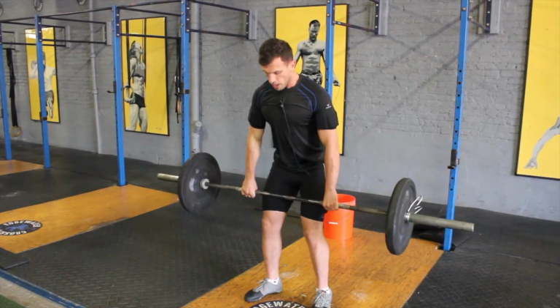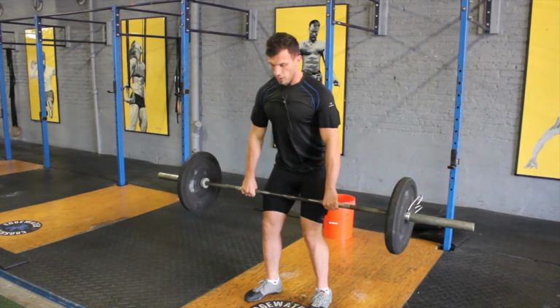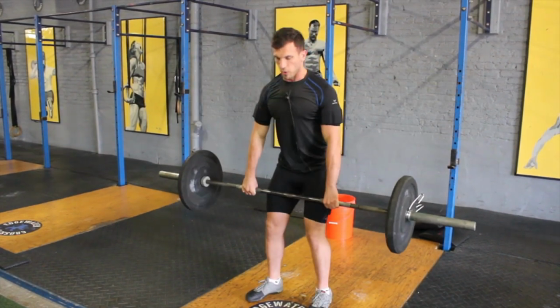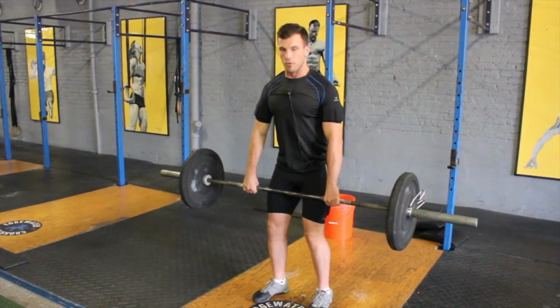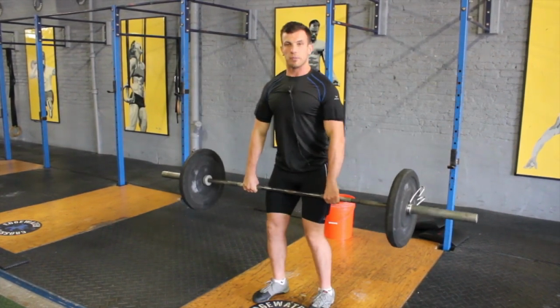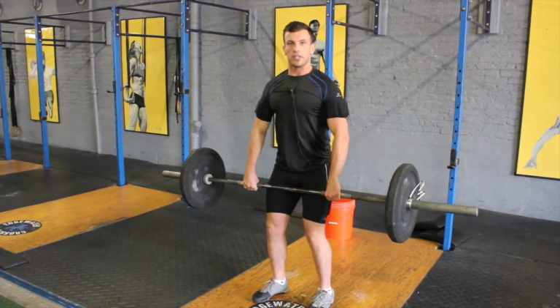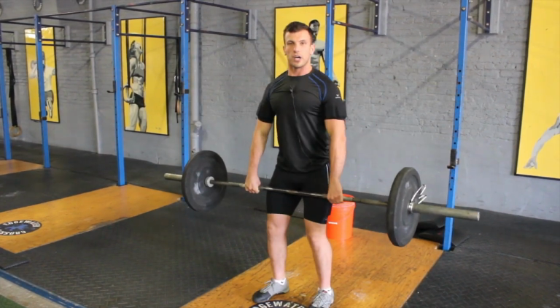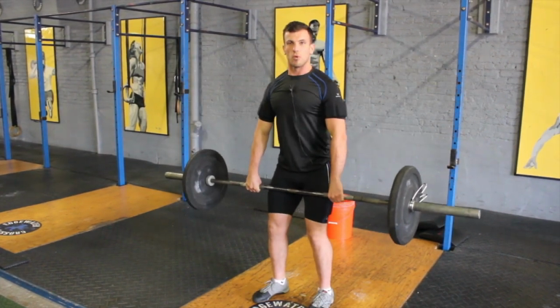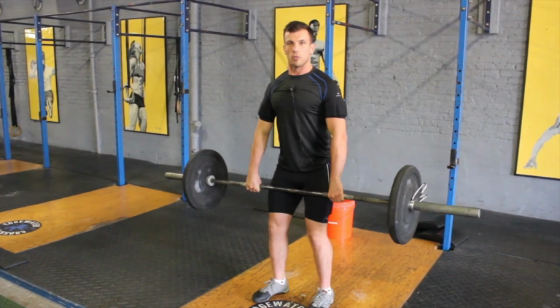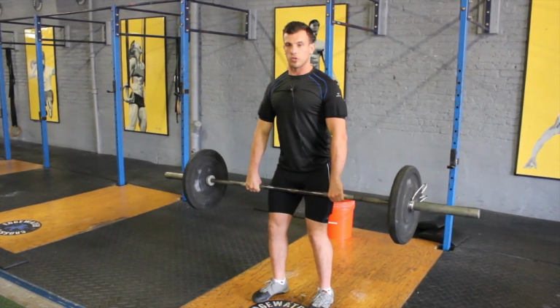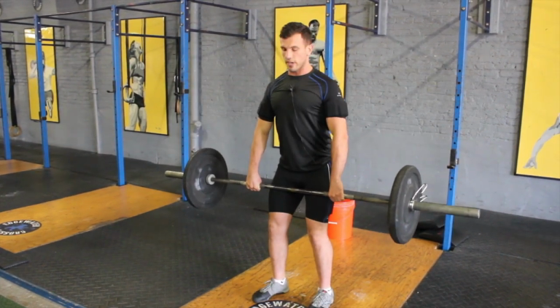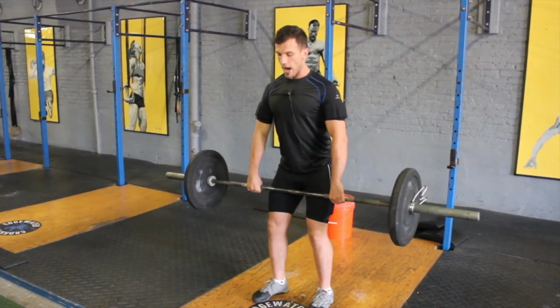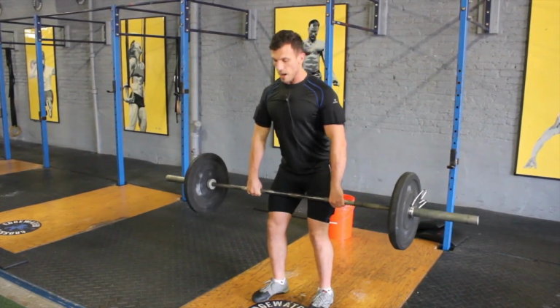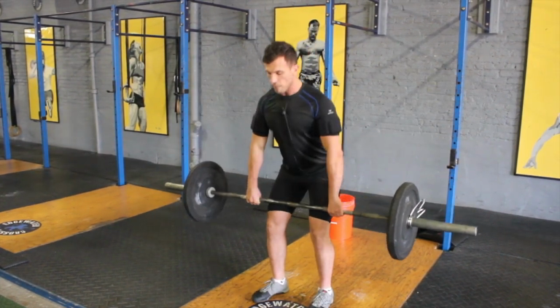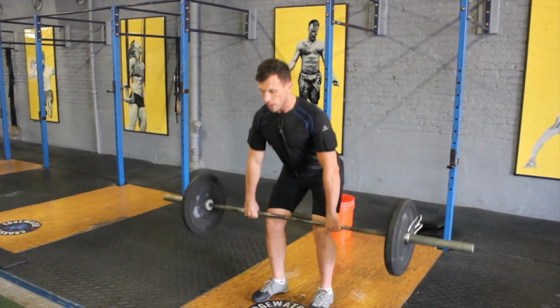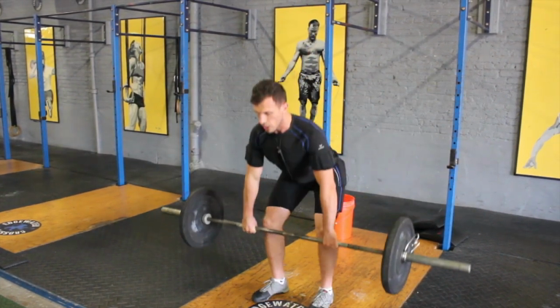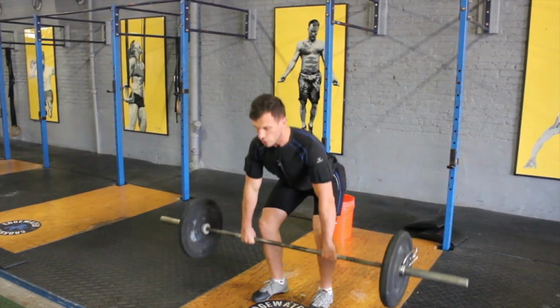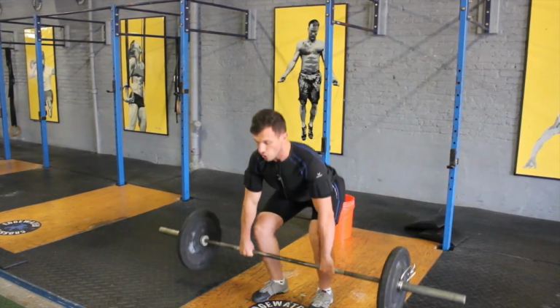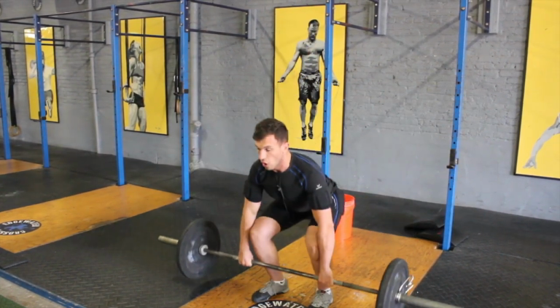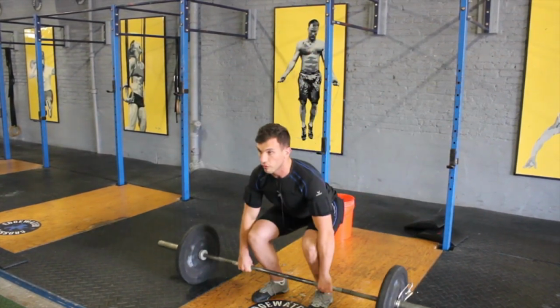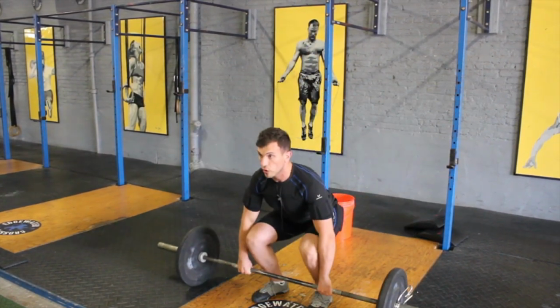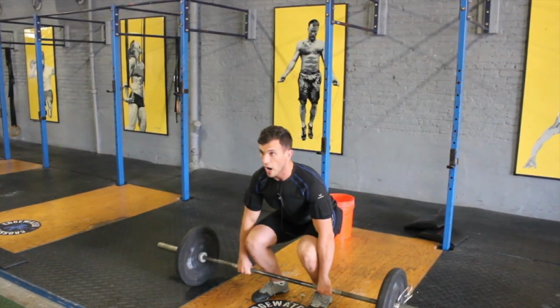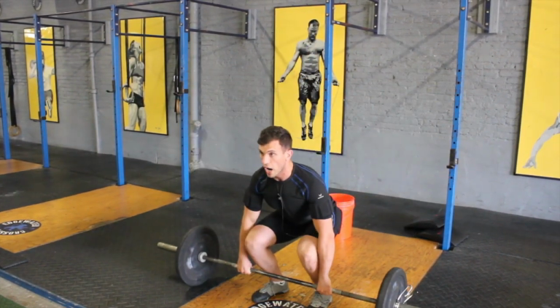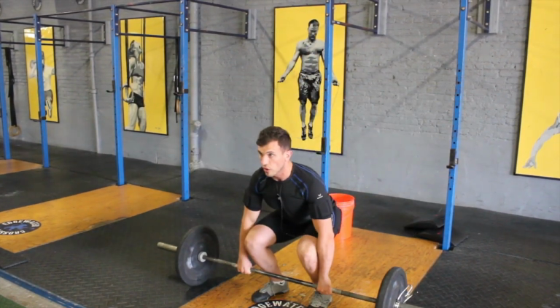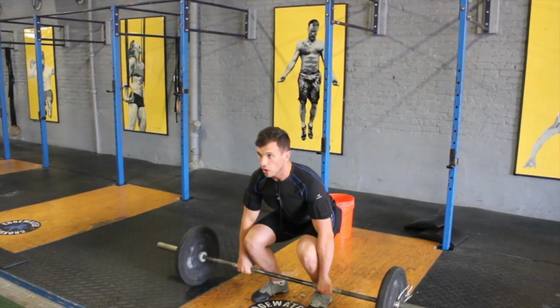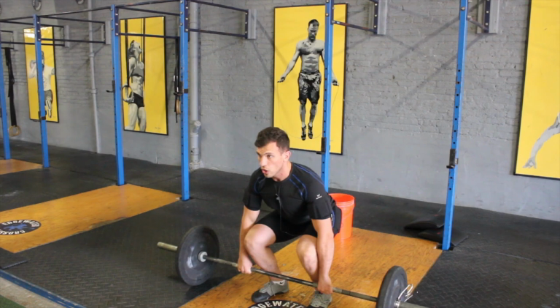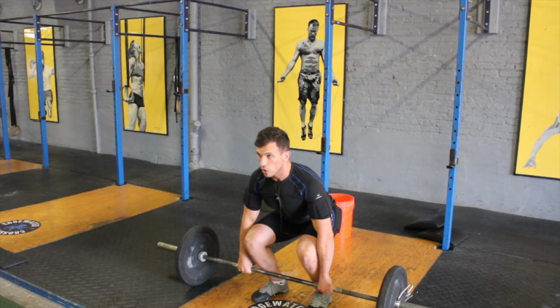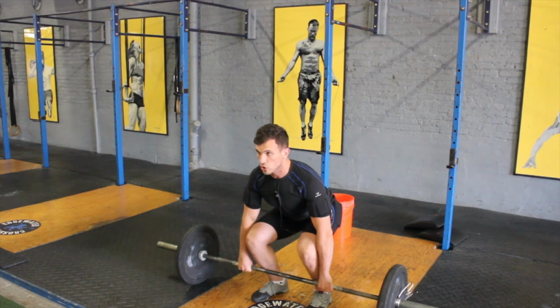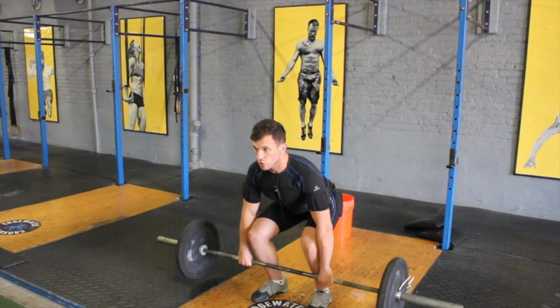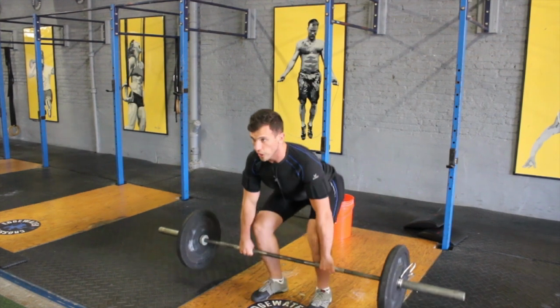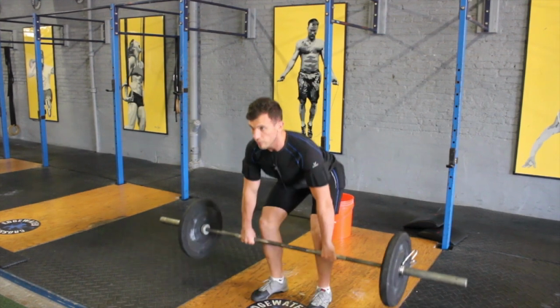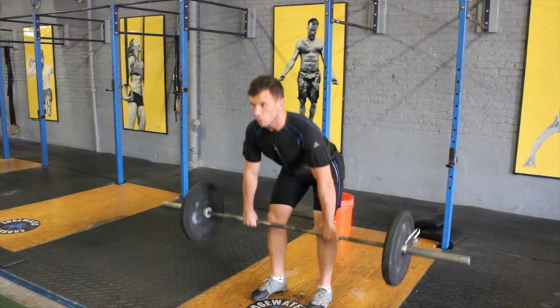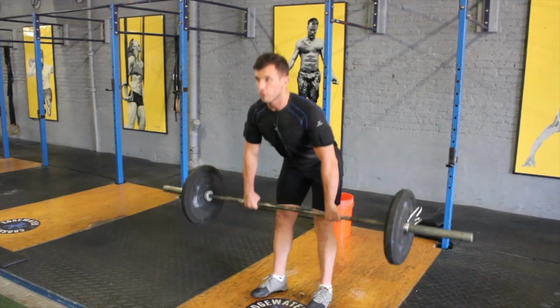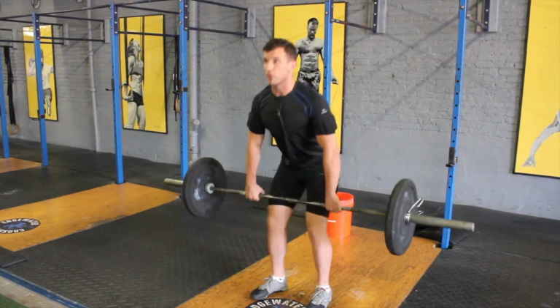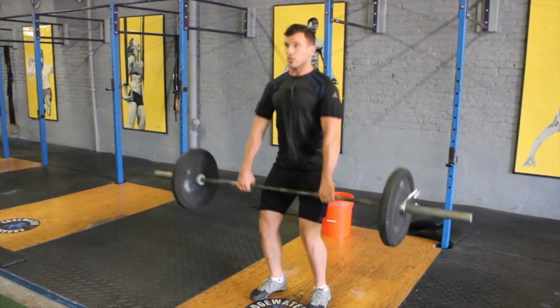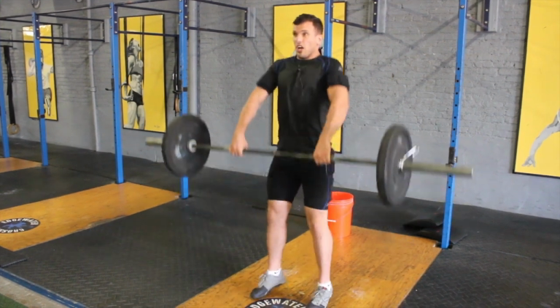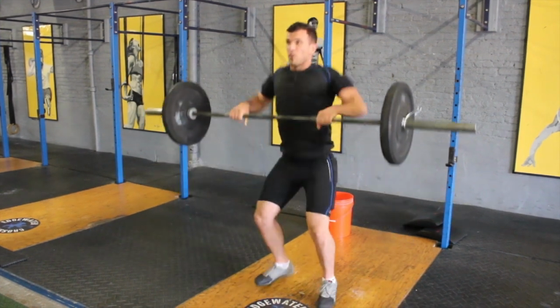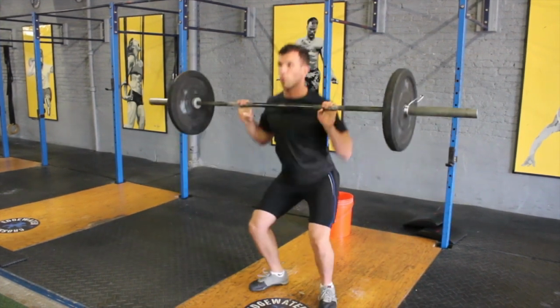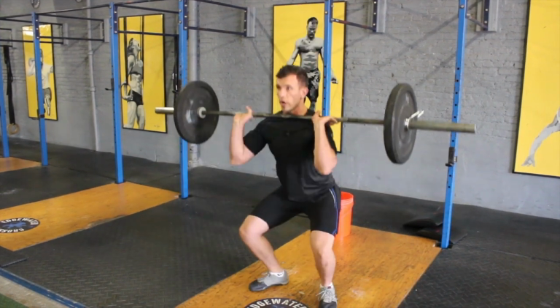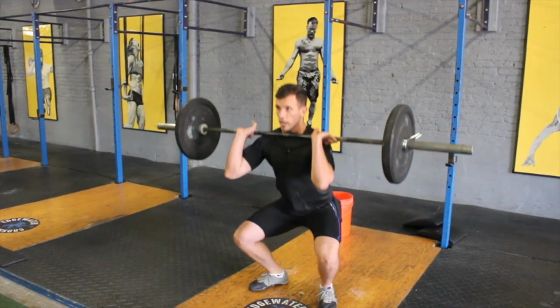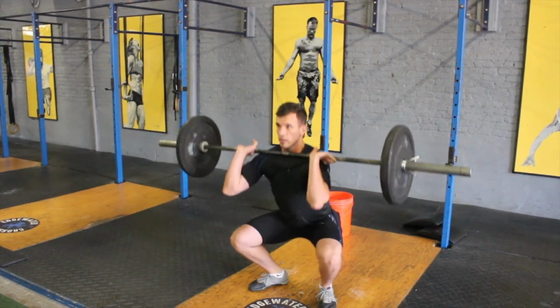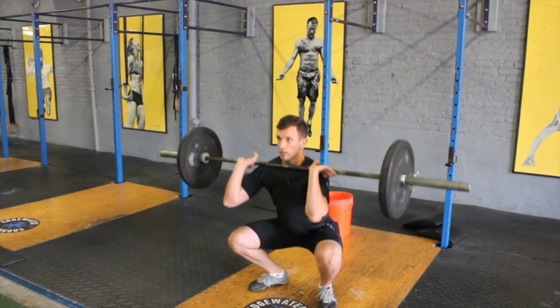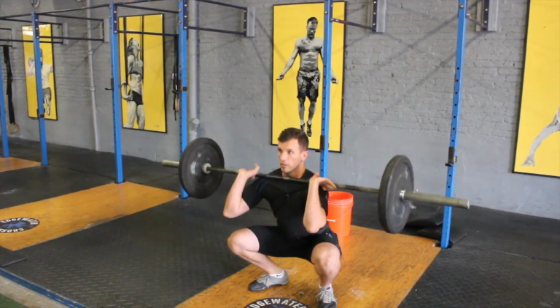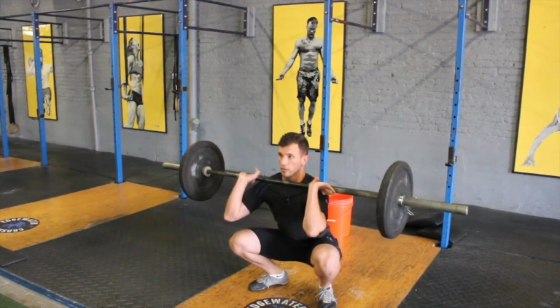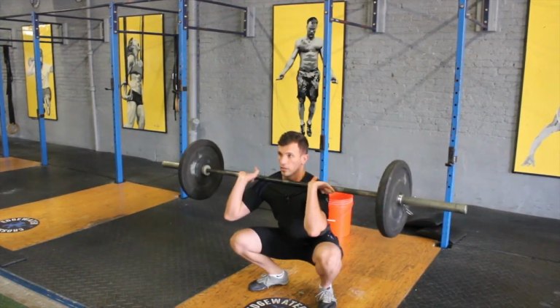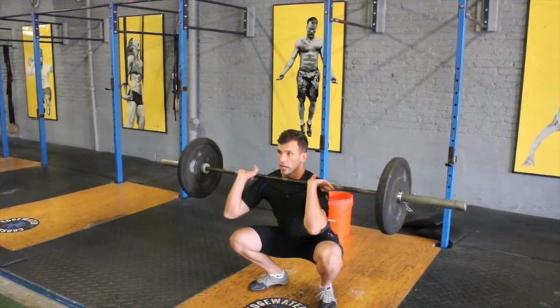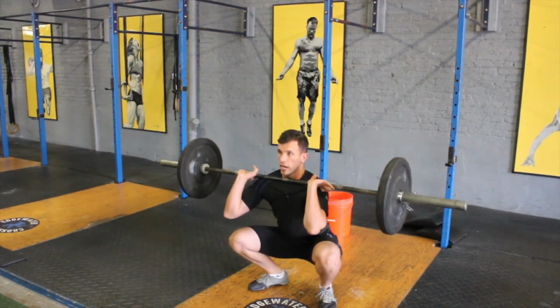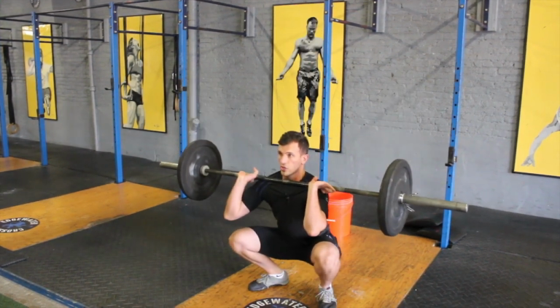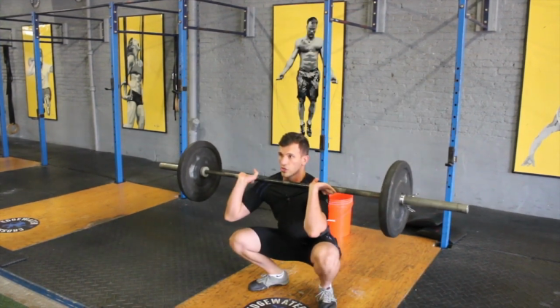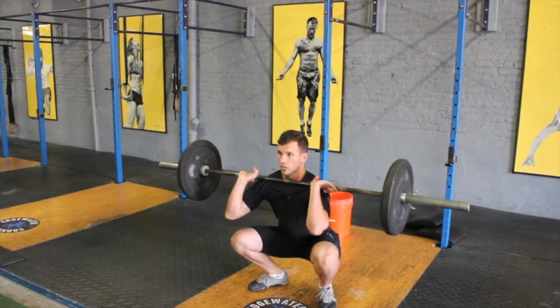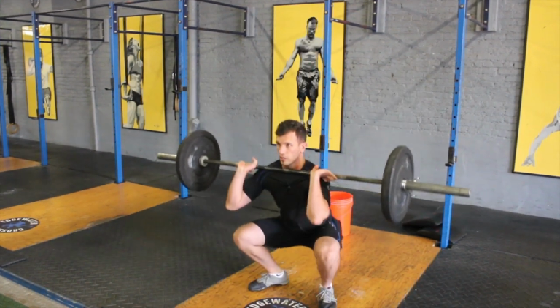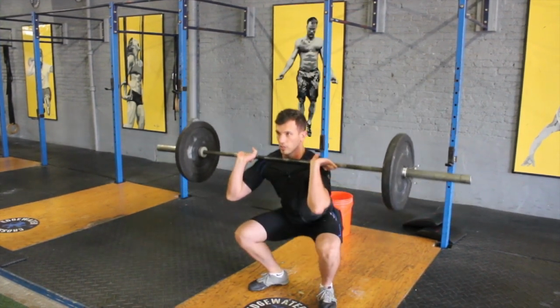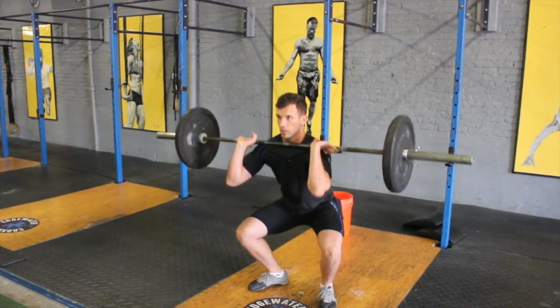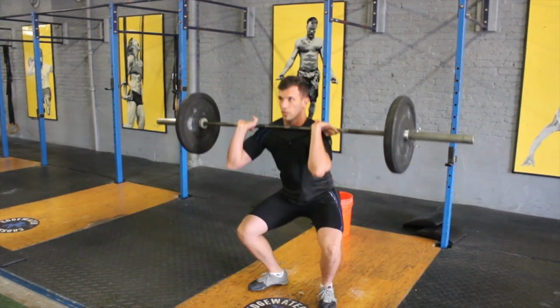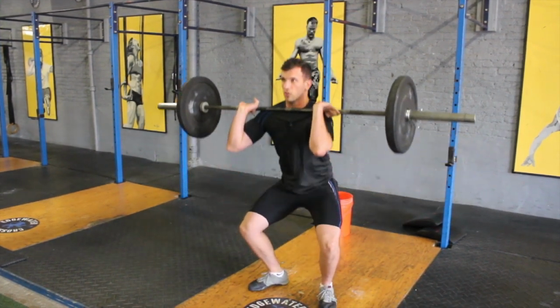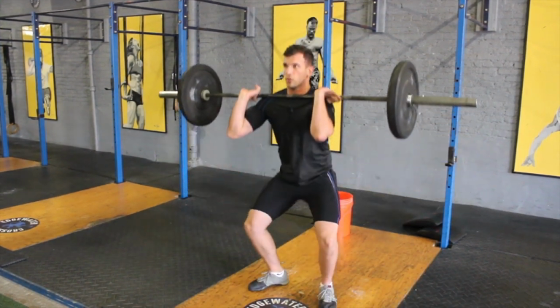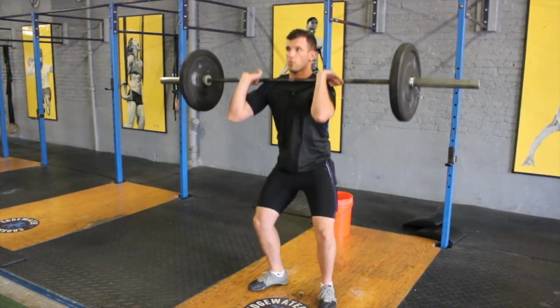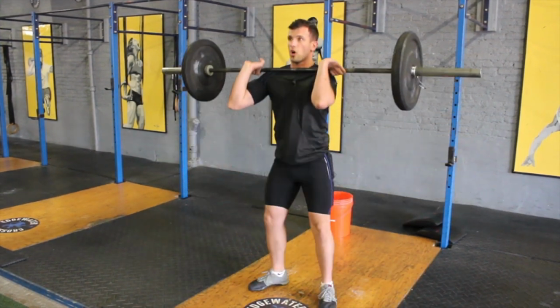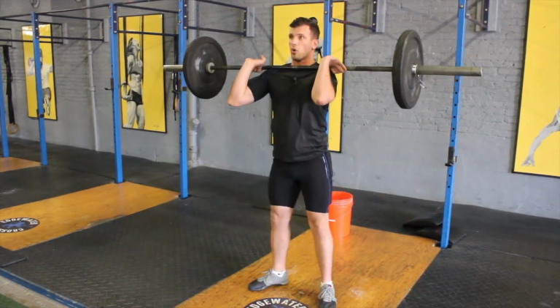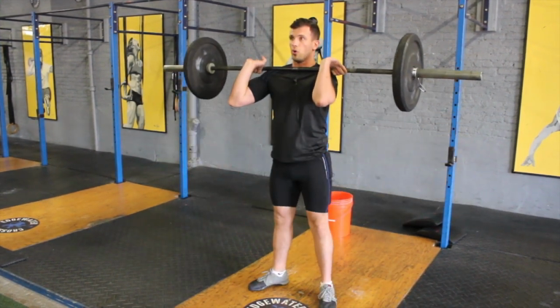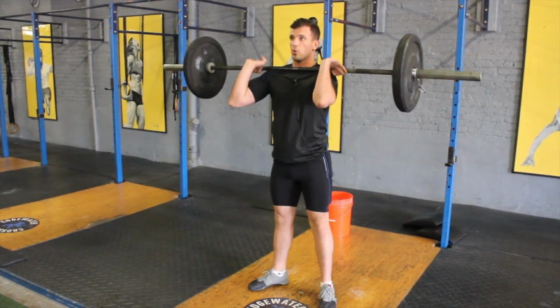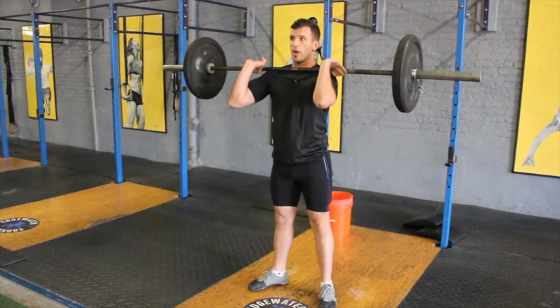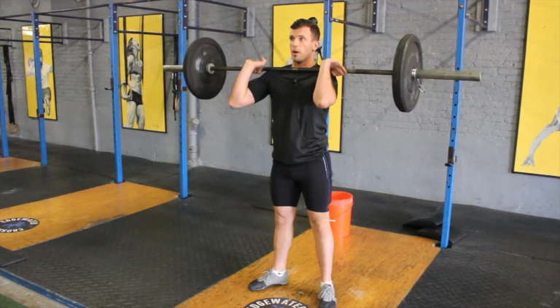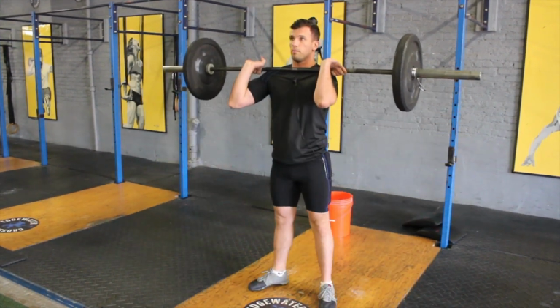I'm going to repeat that one more time. As you go off the ground, look straight, move the knees out of the way, catch, and squat all the way up.